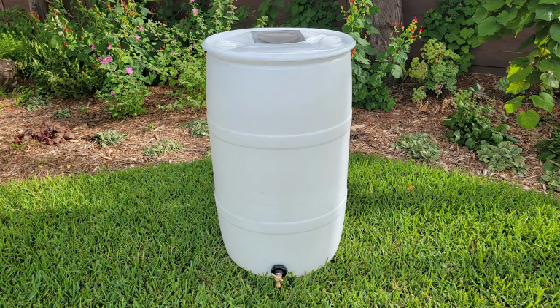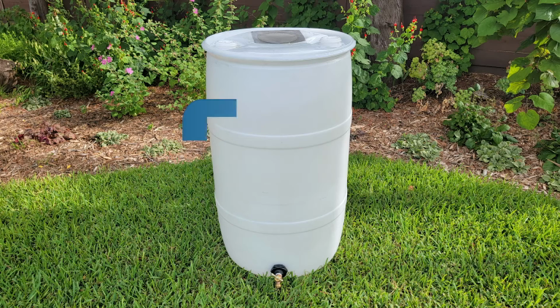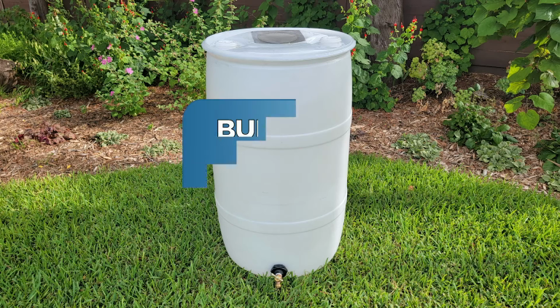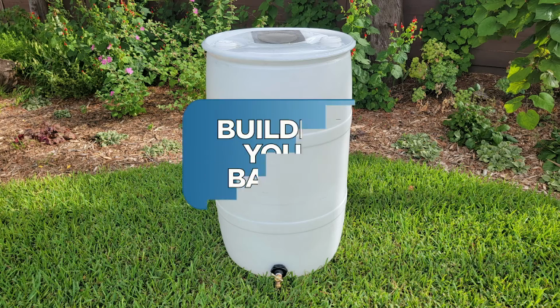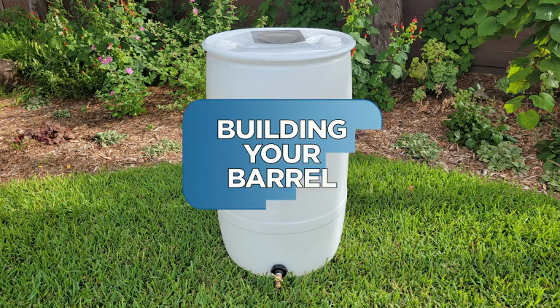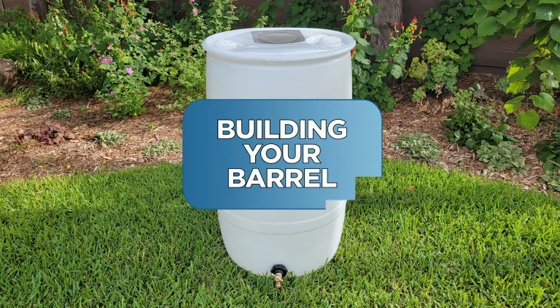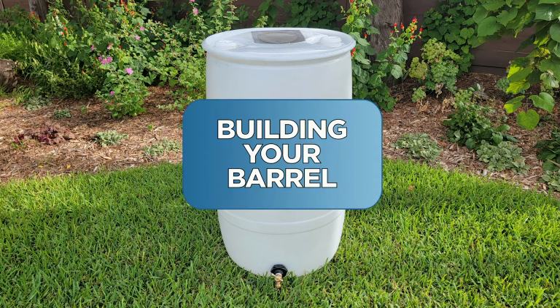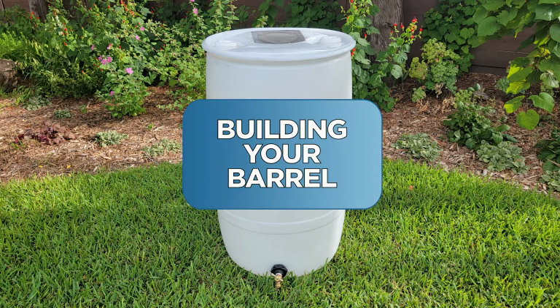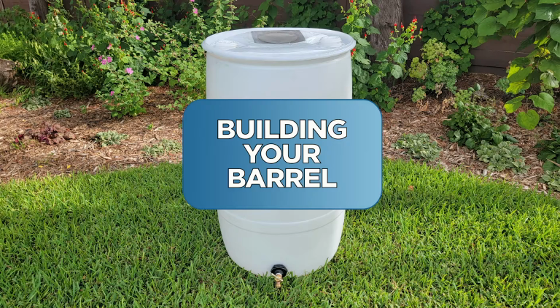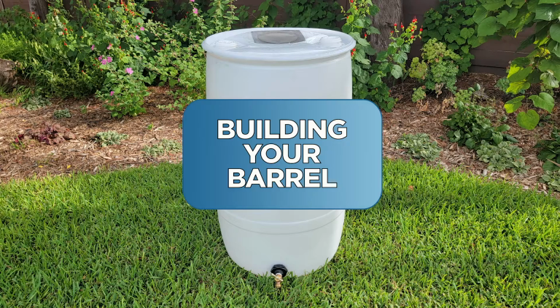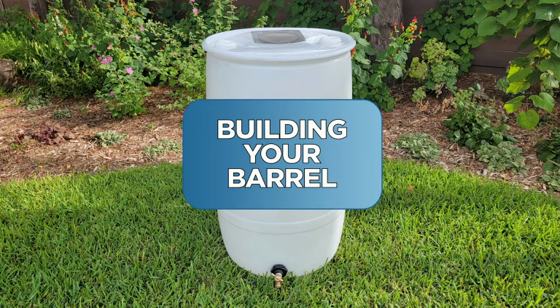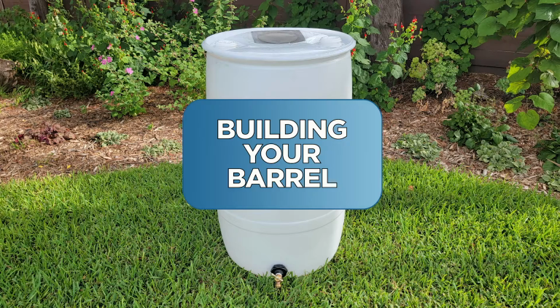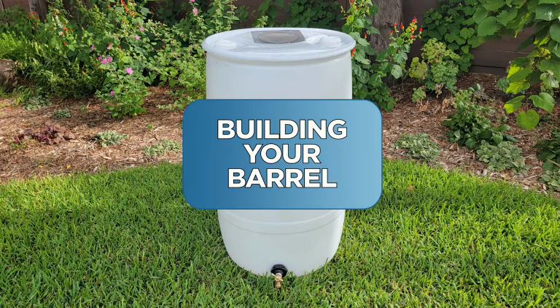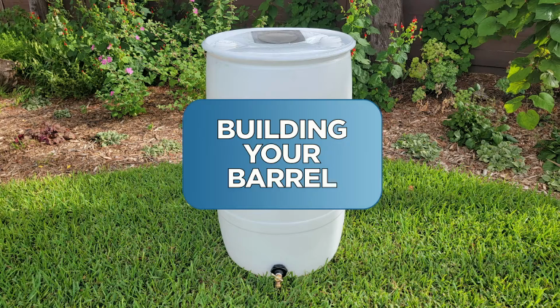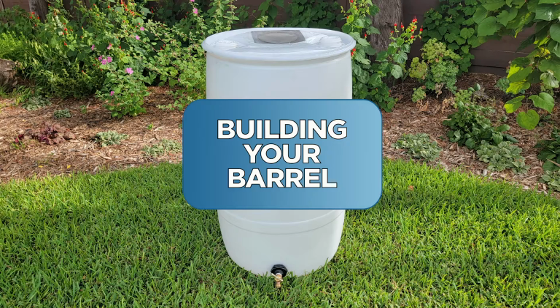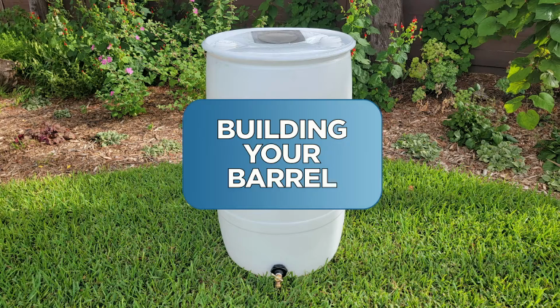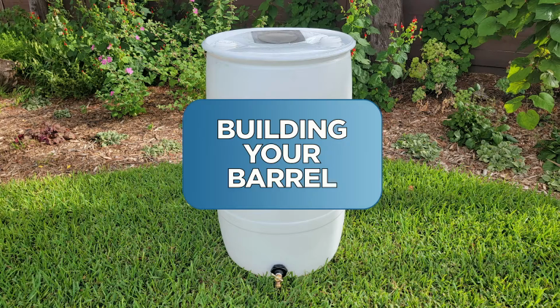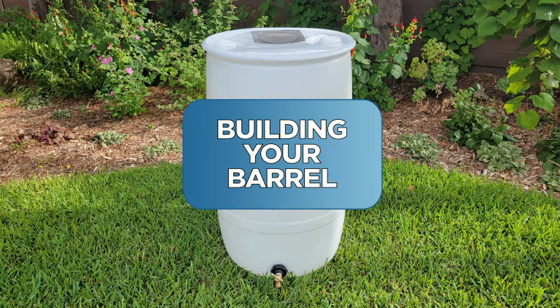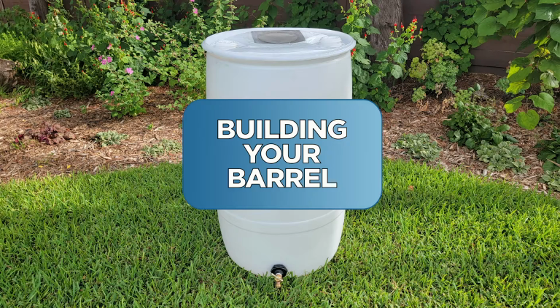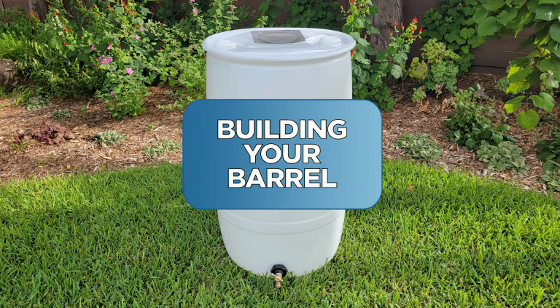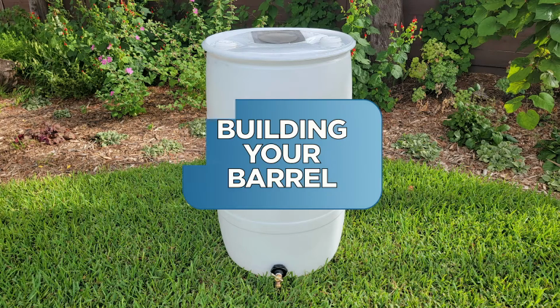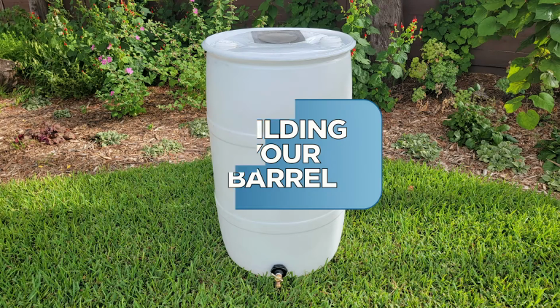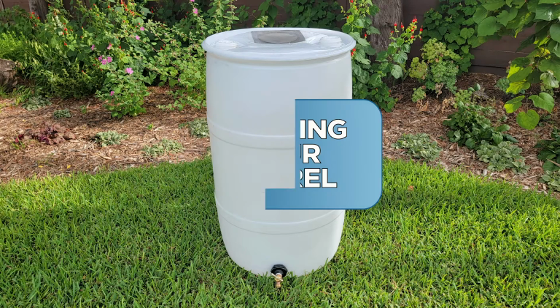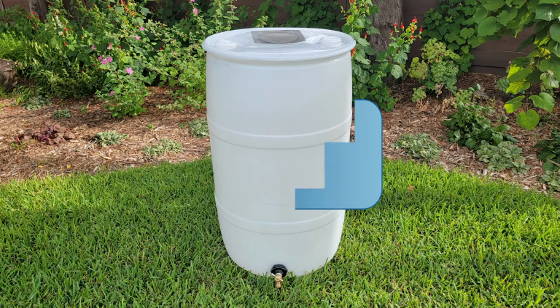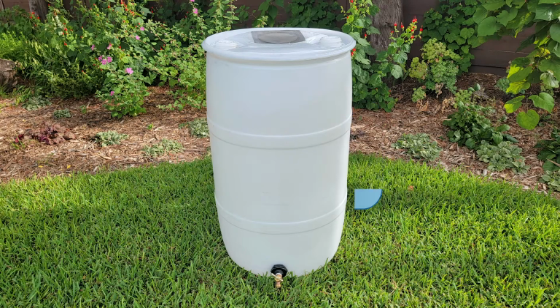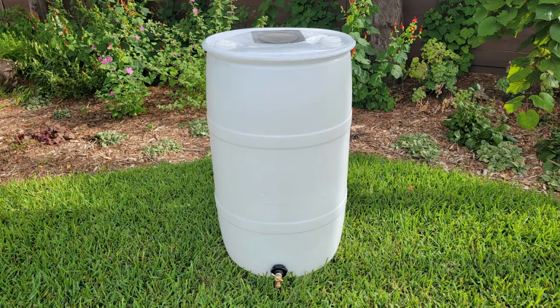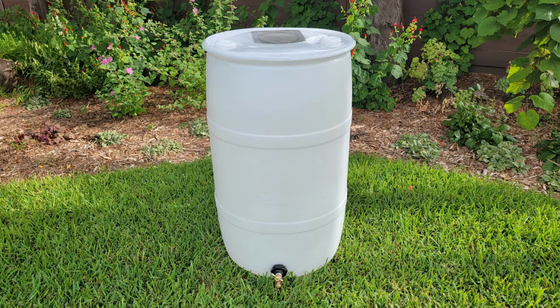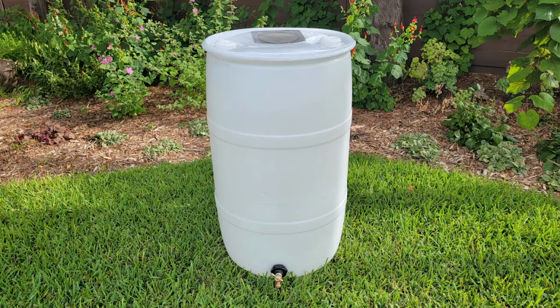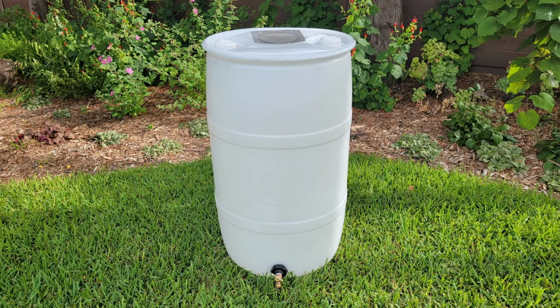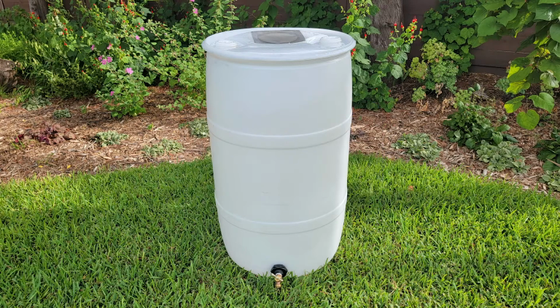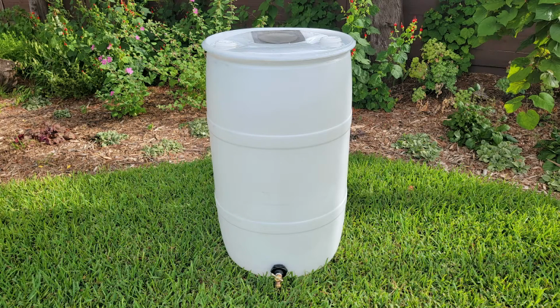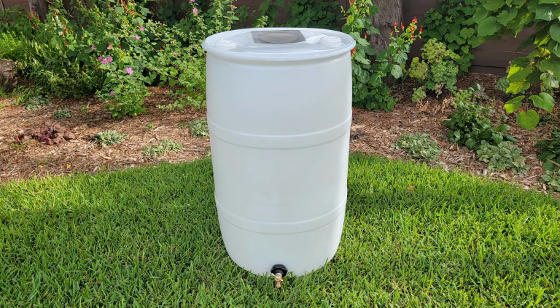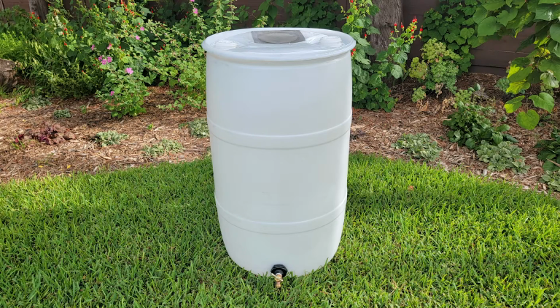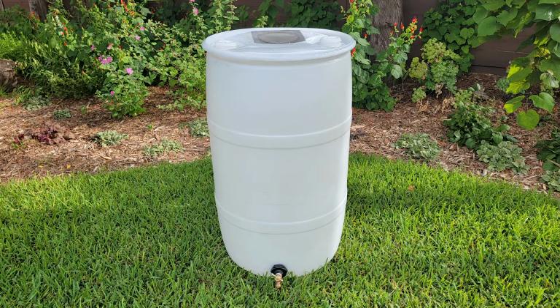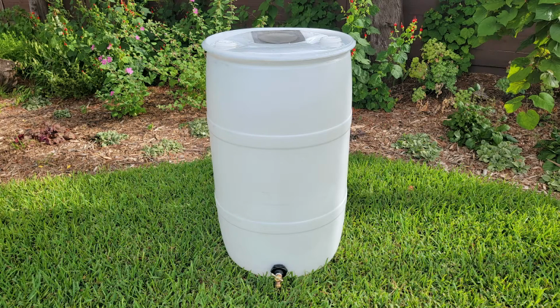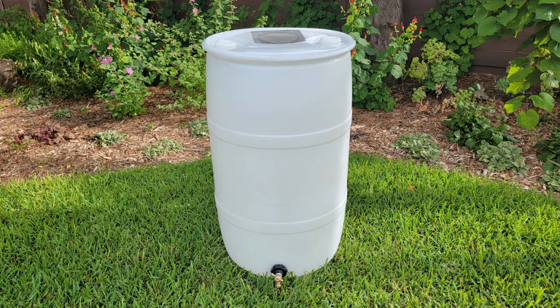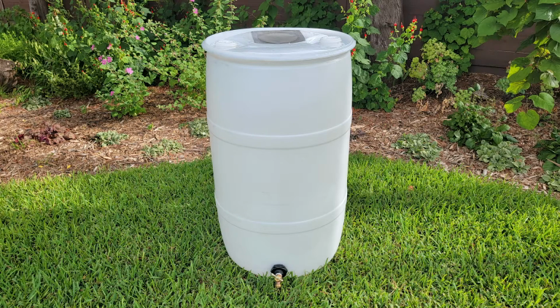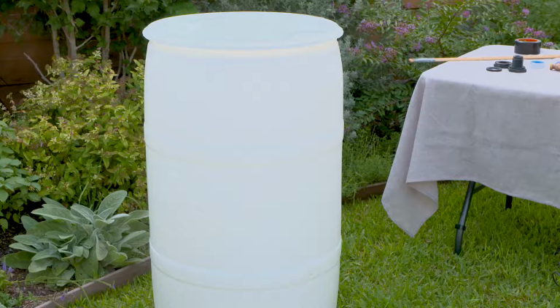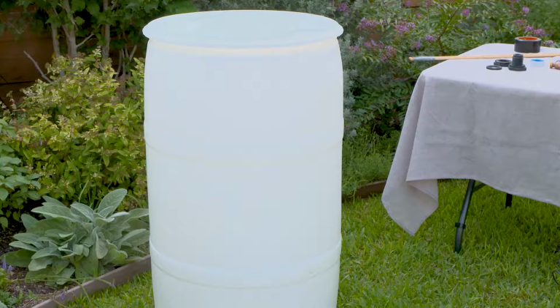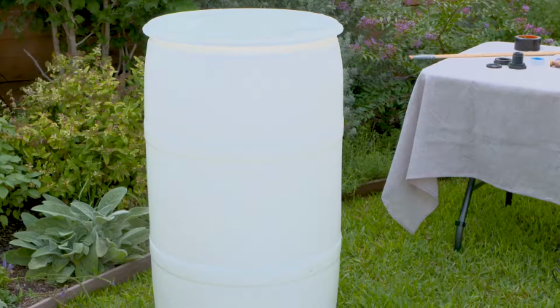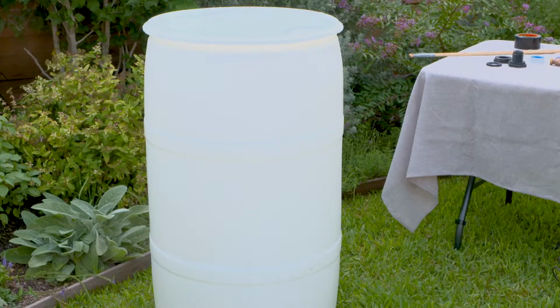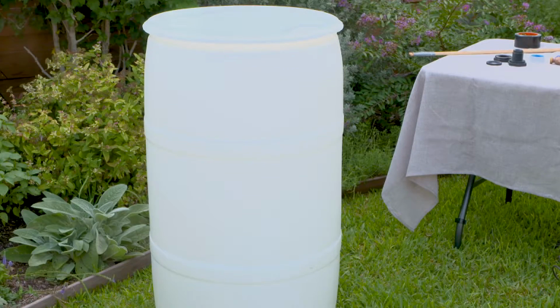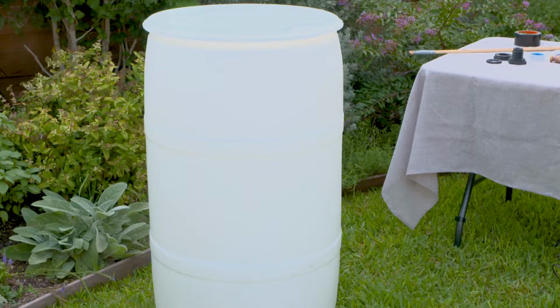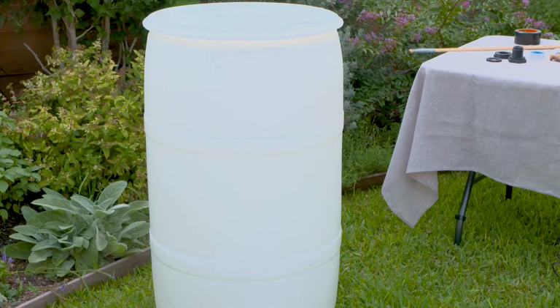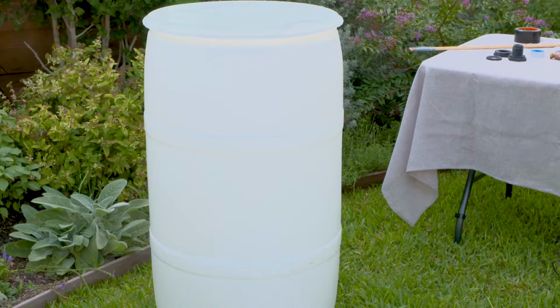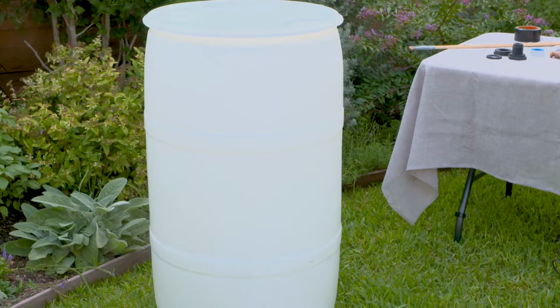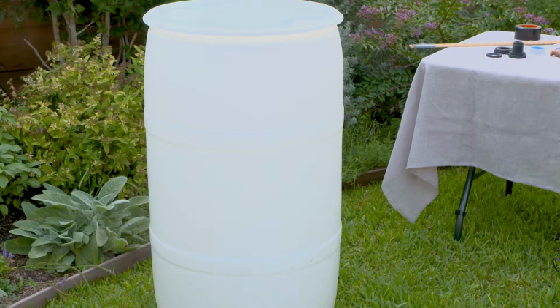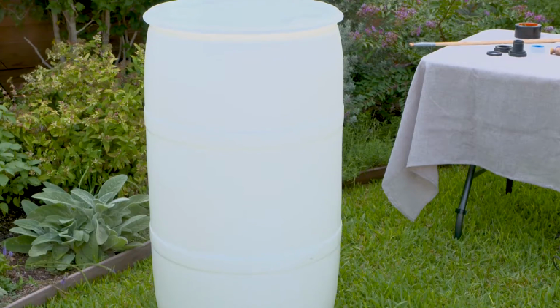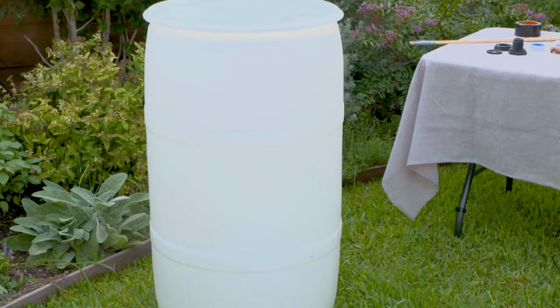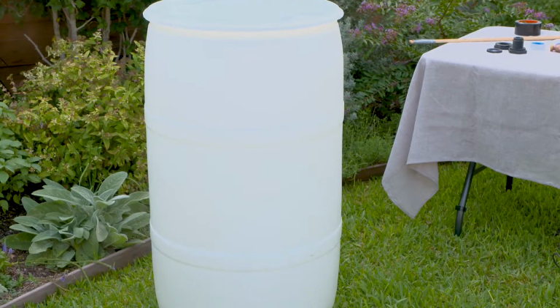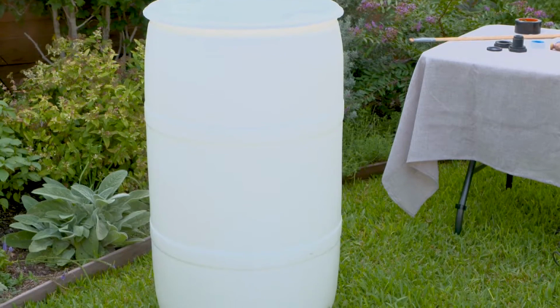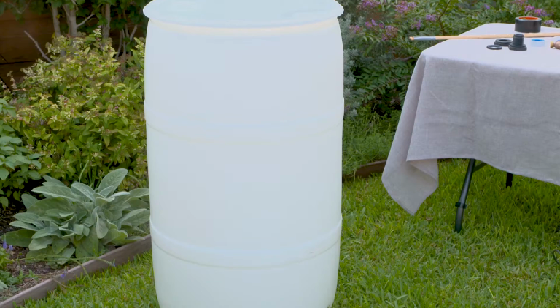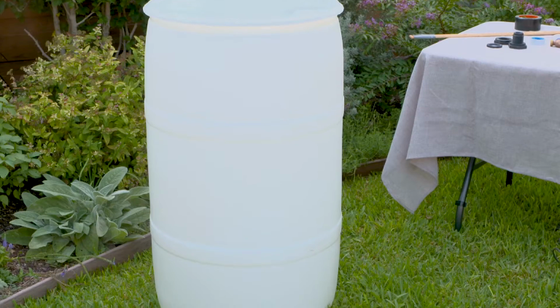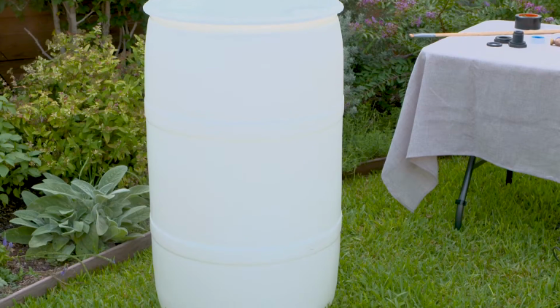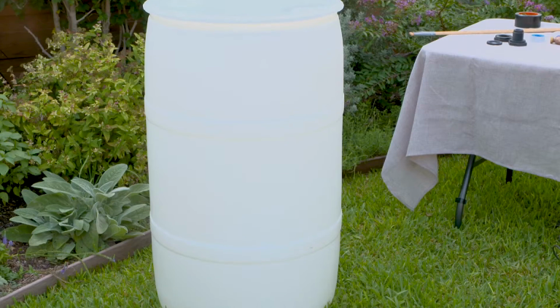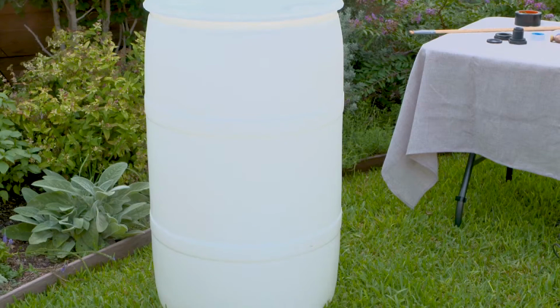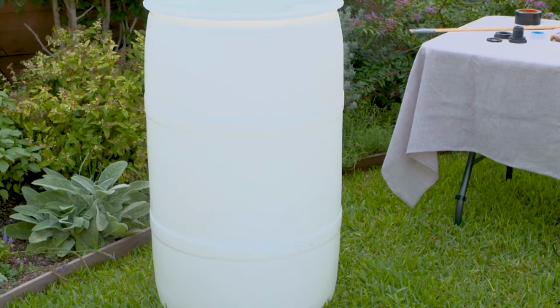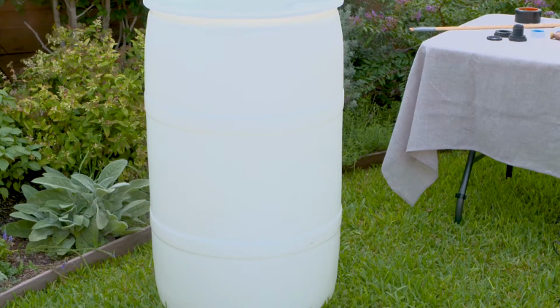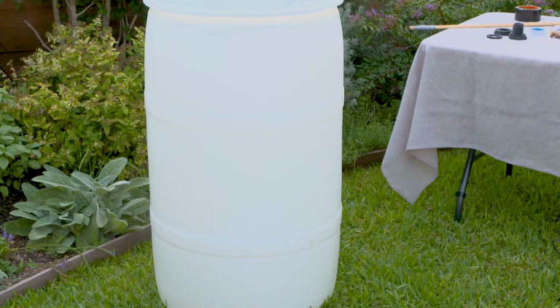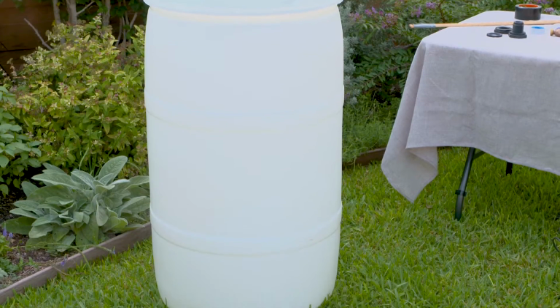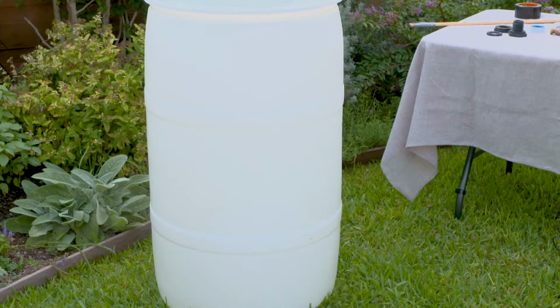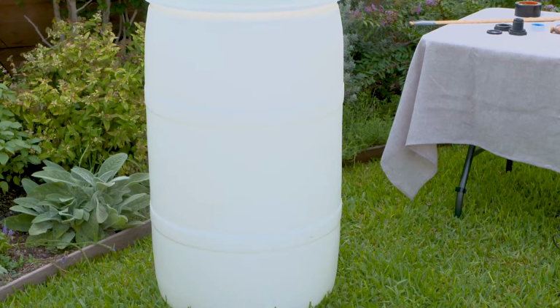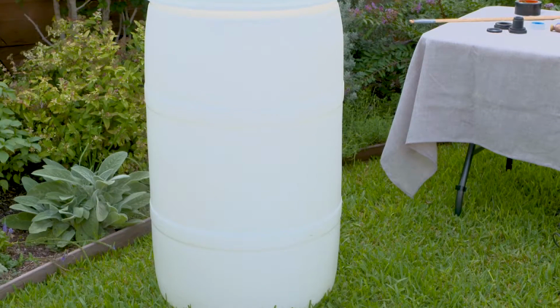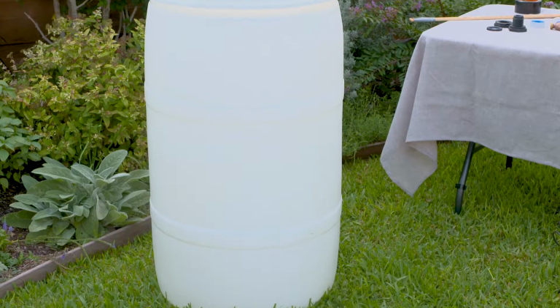Building your barrel. Here's what you'll need: one 55-gallon food grade plastic drum.